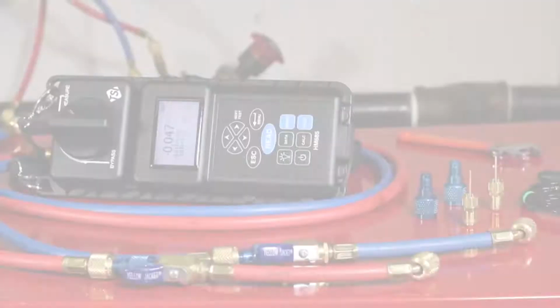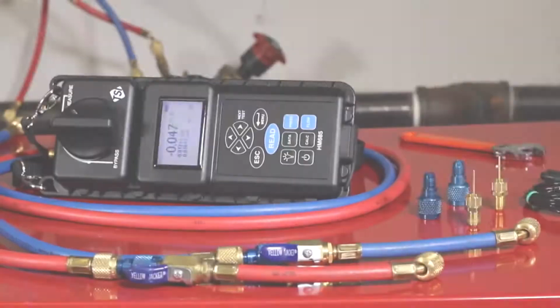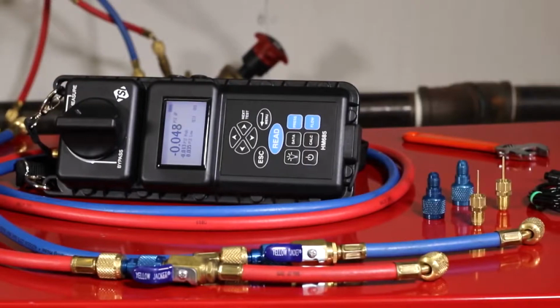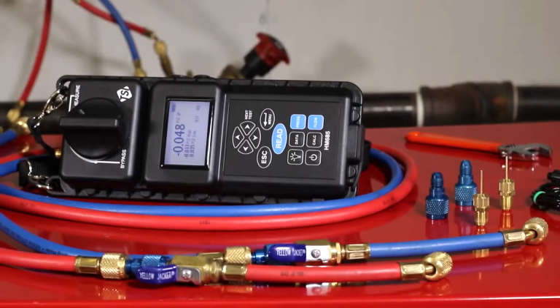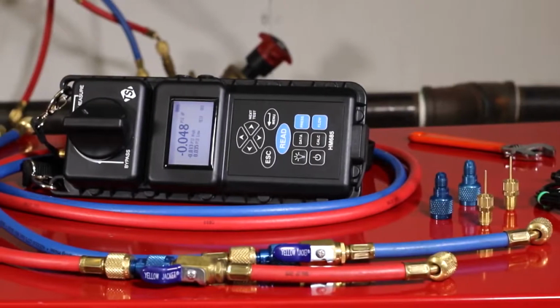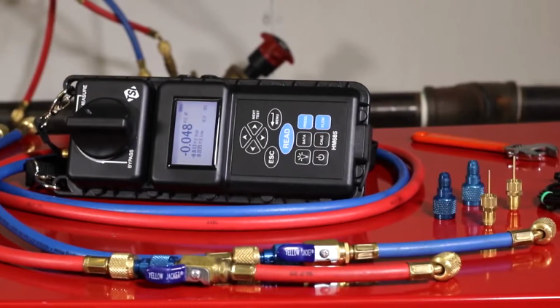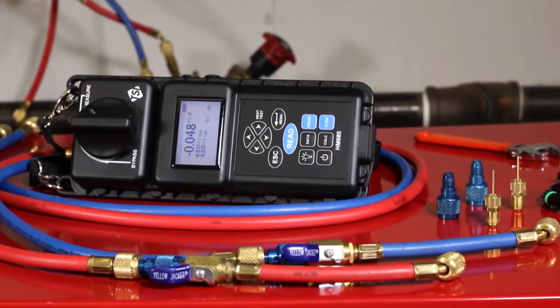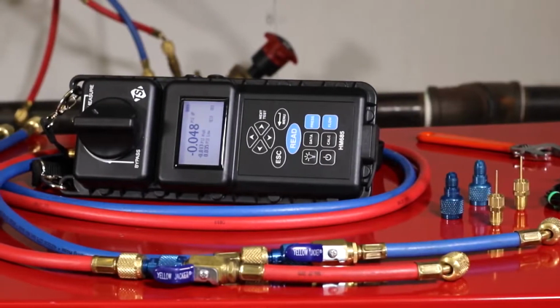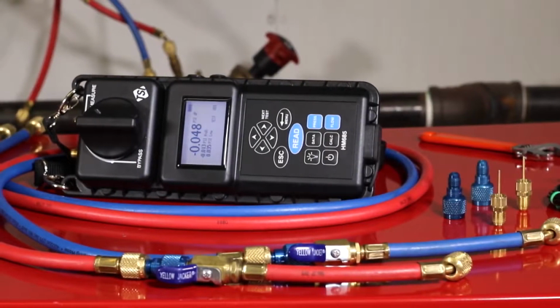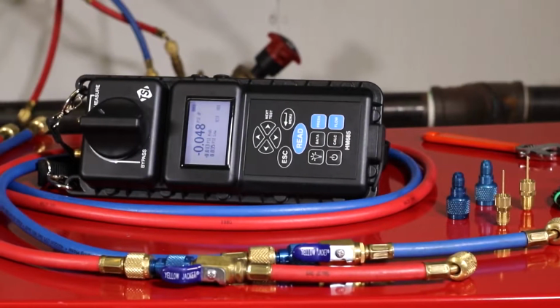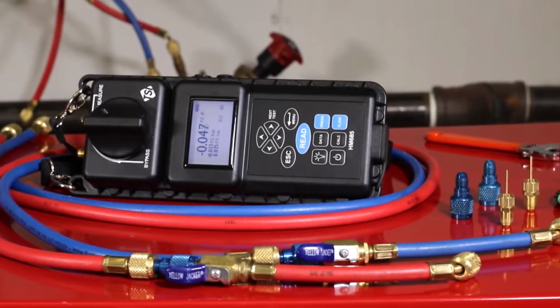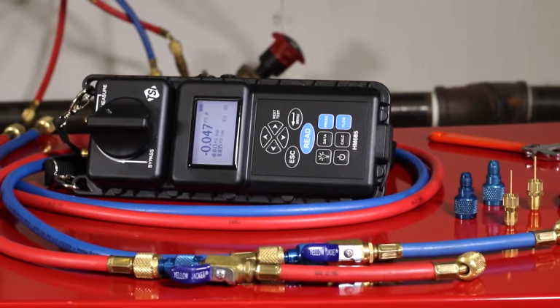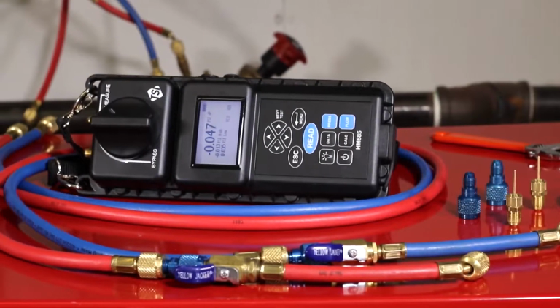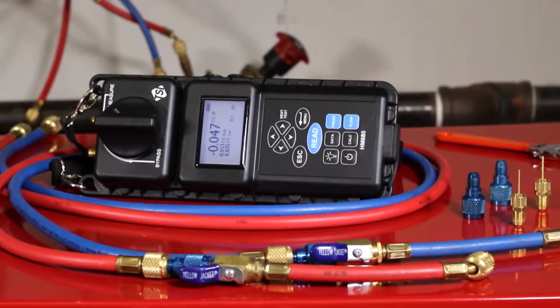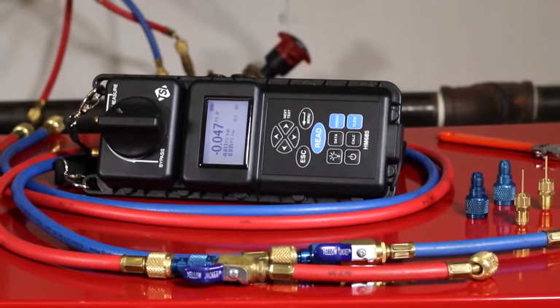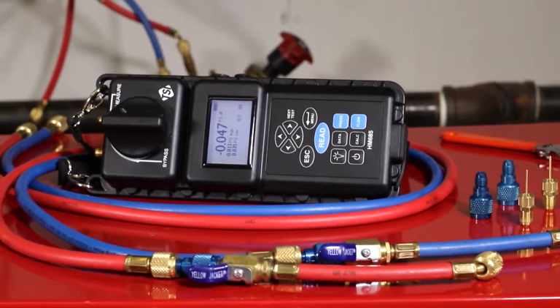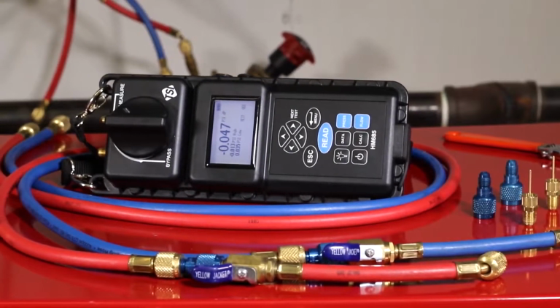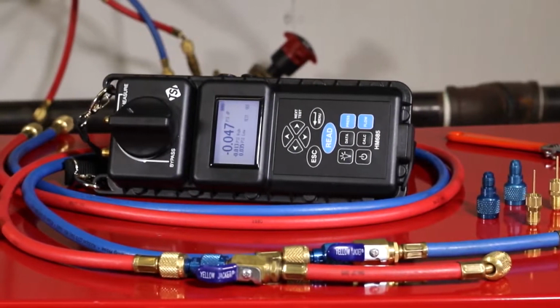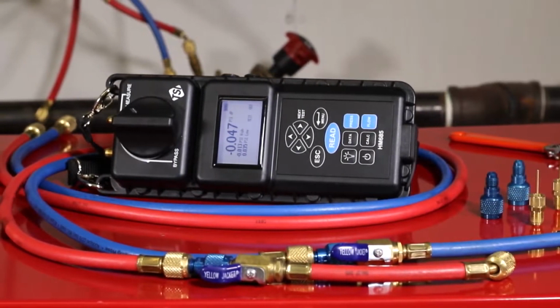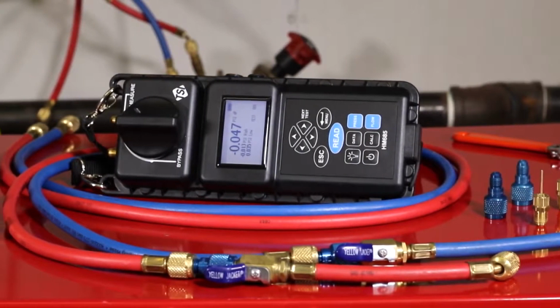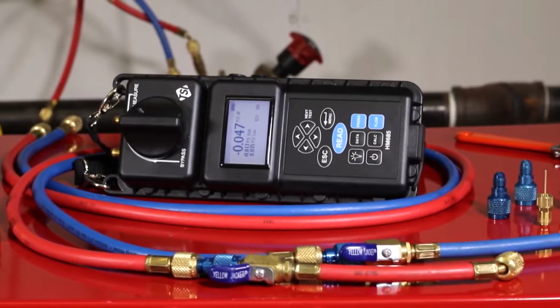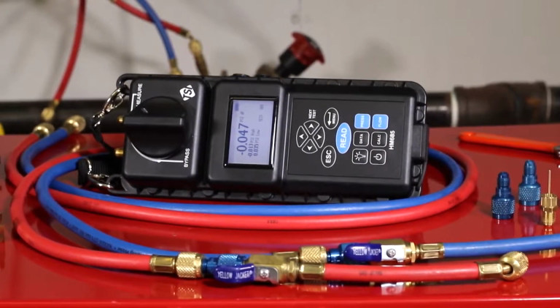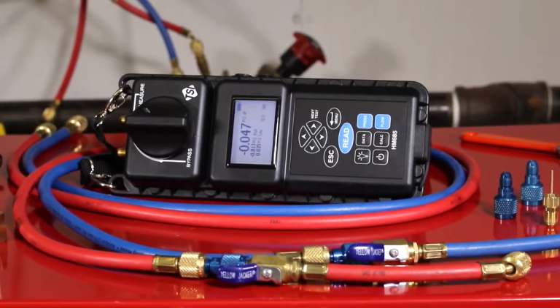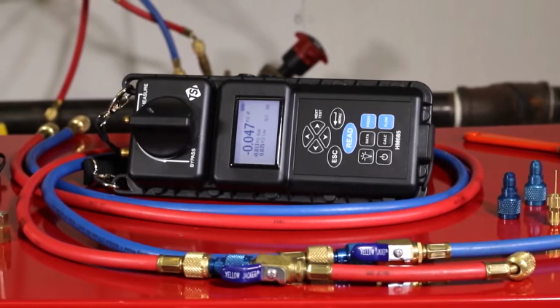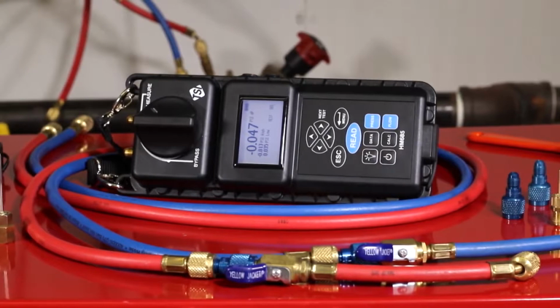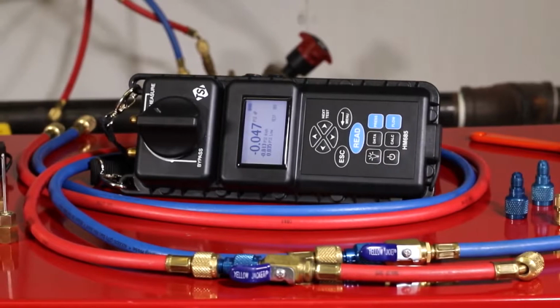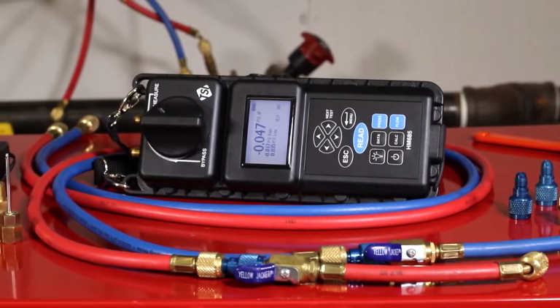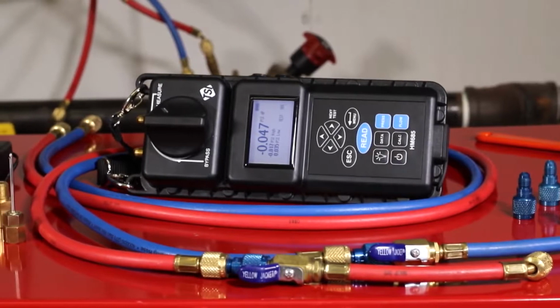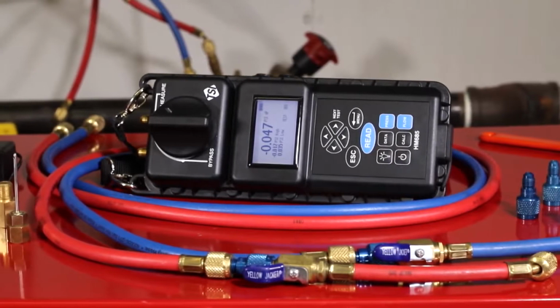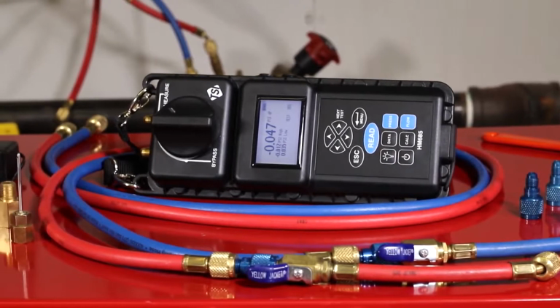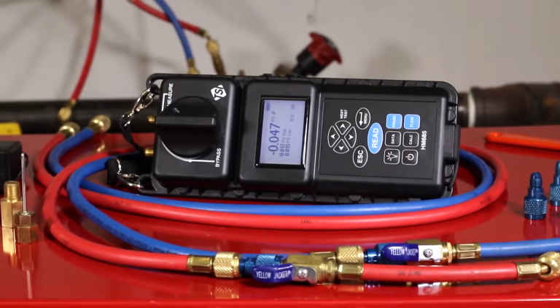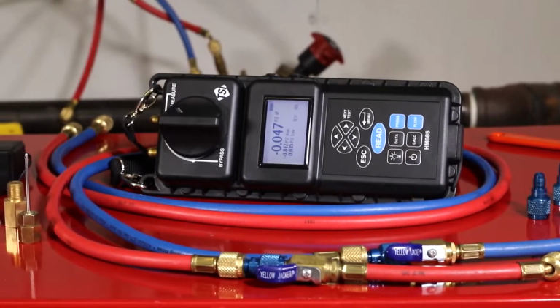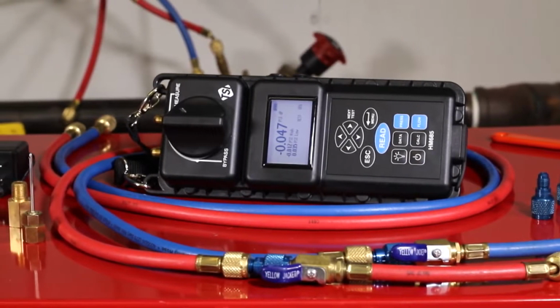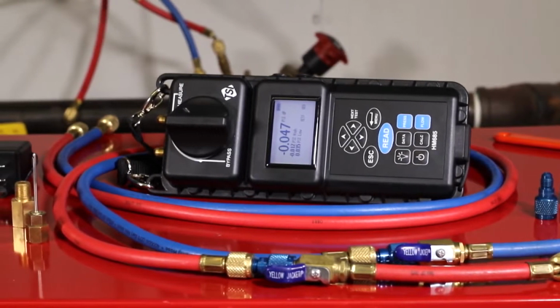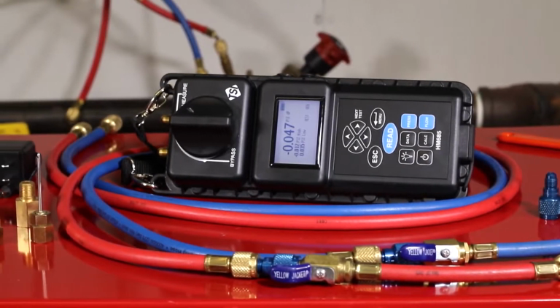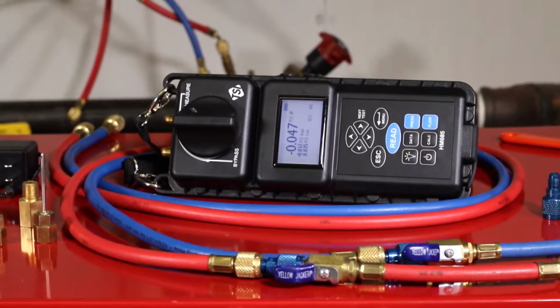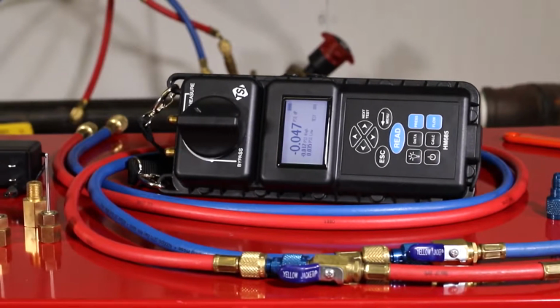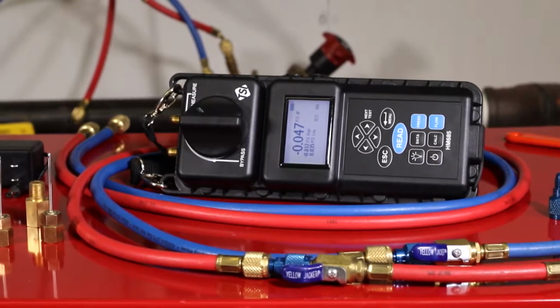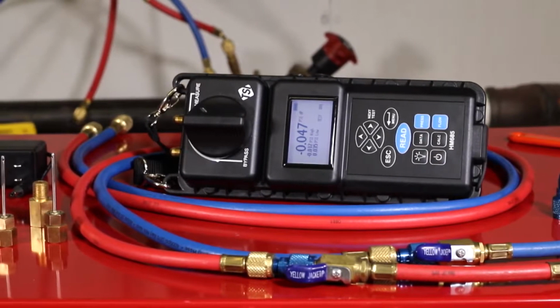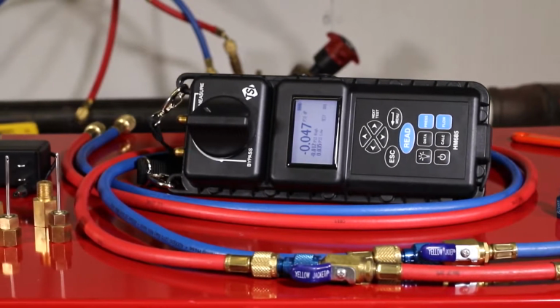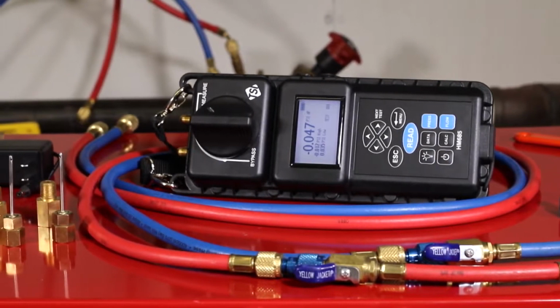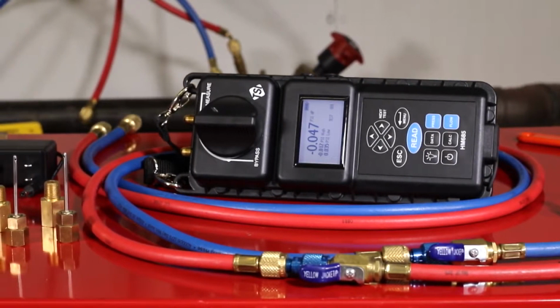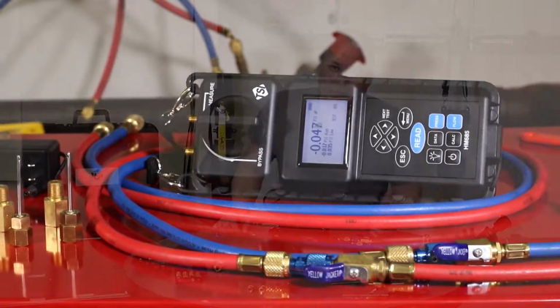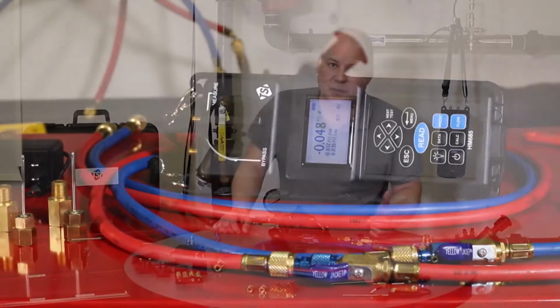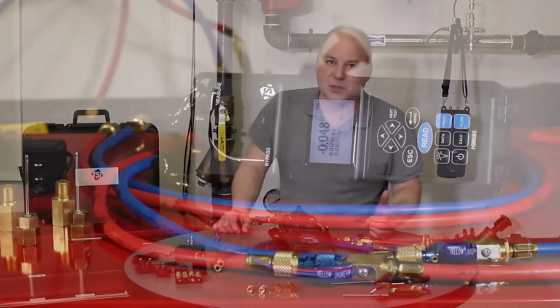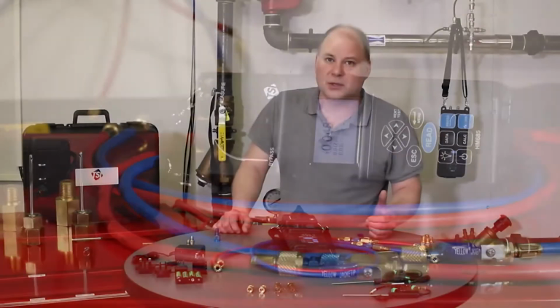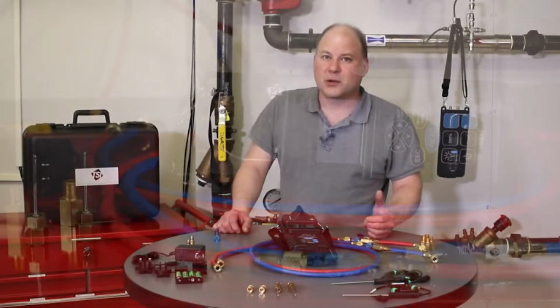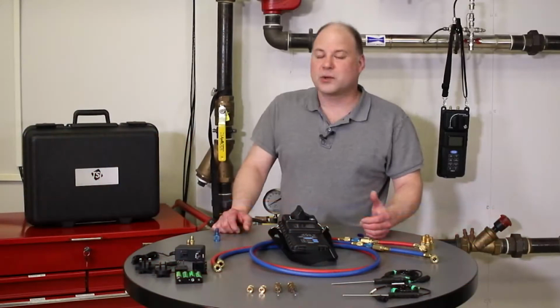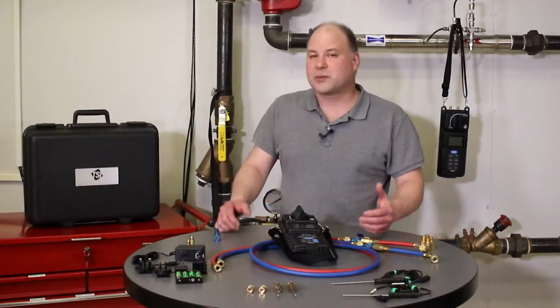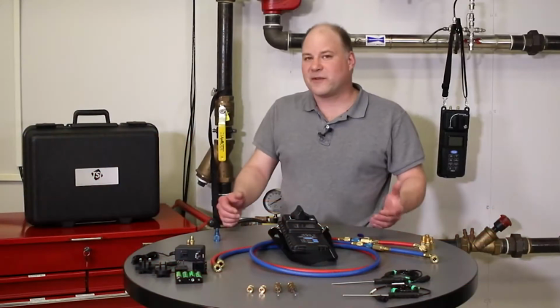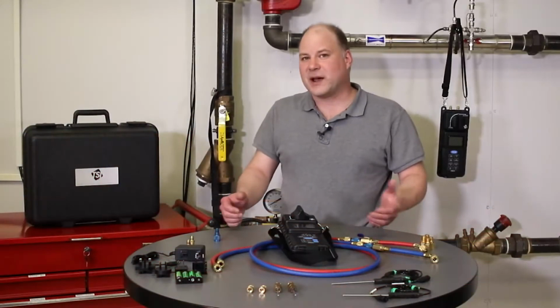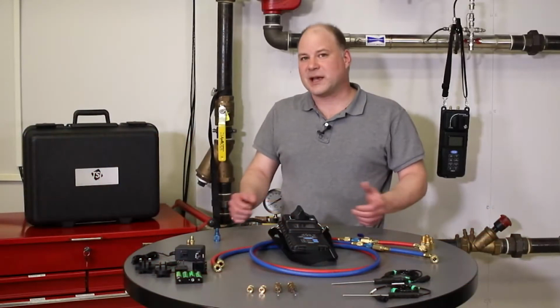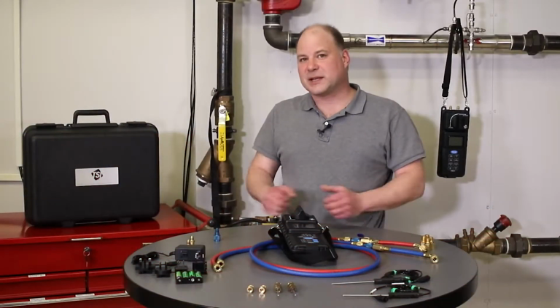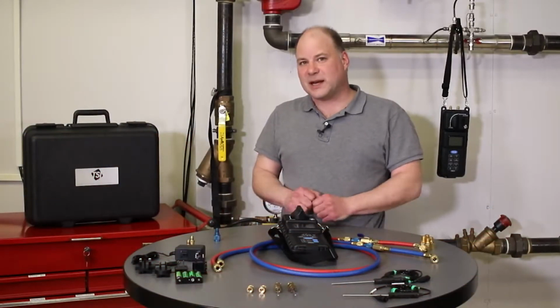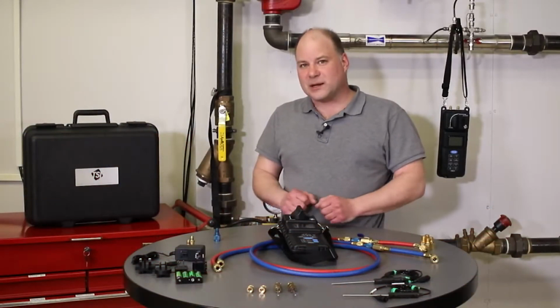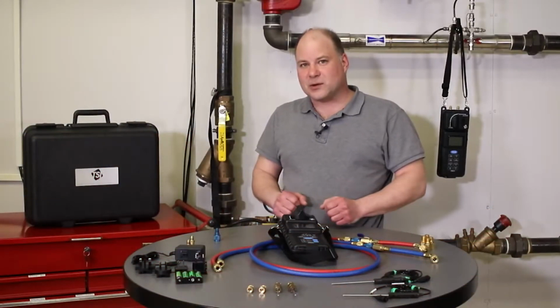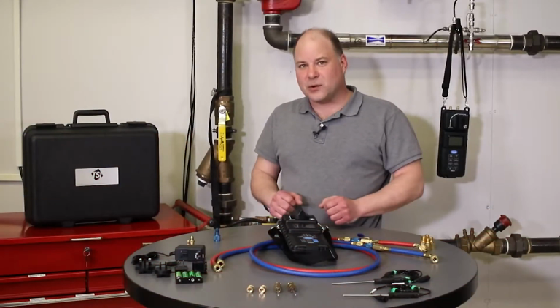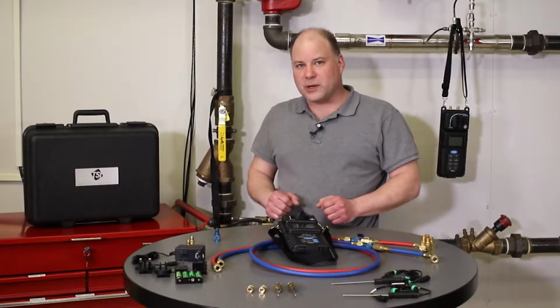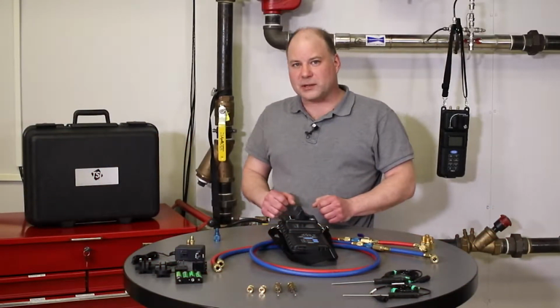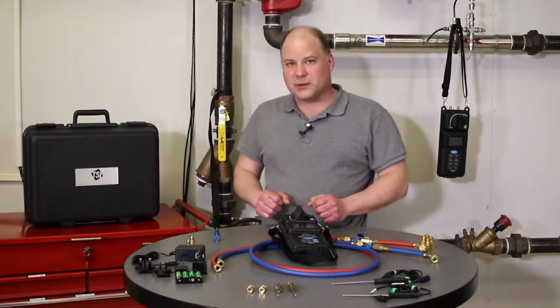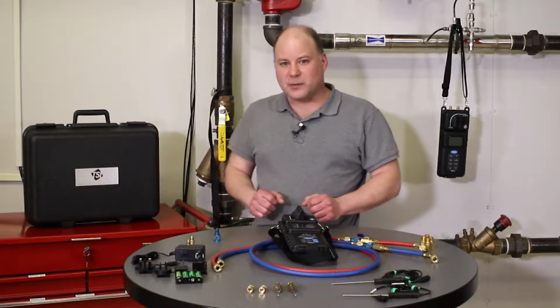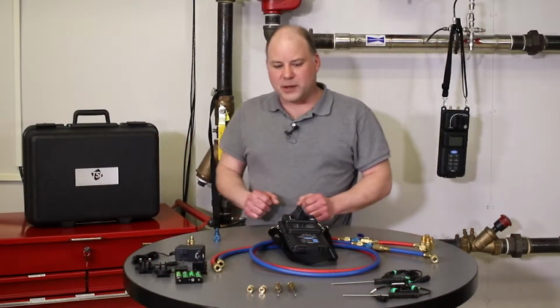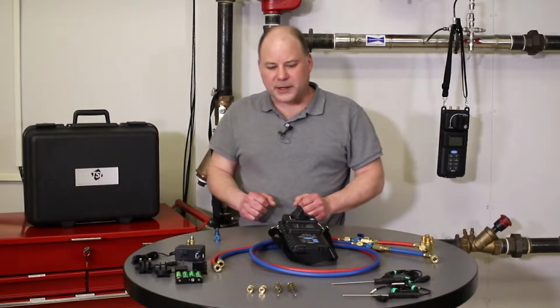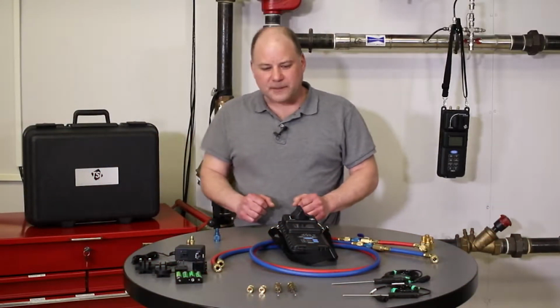TSI hydronic manometers are used to test and balance commercial hydronic systems, which provide heating and cooling to a building.